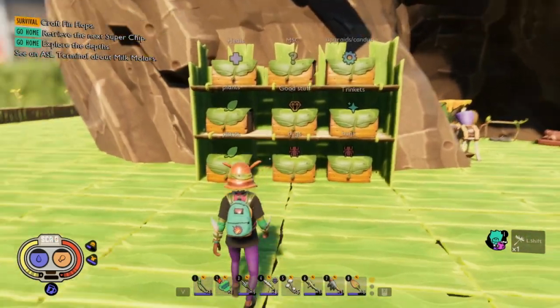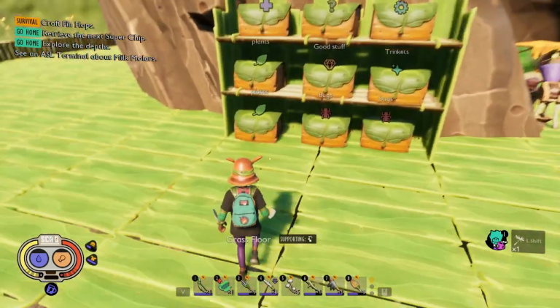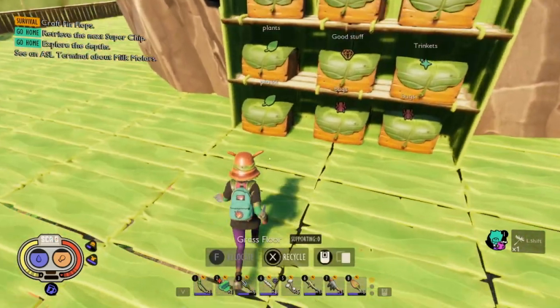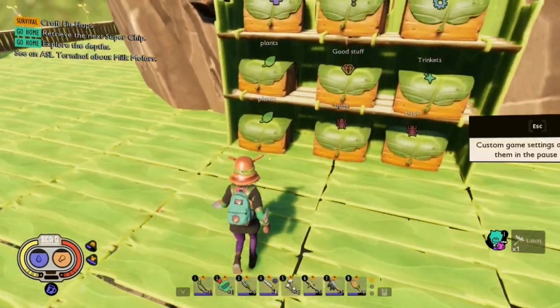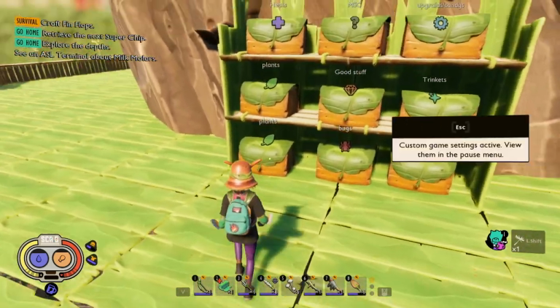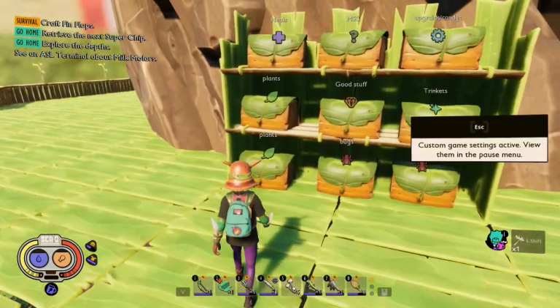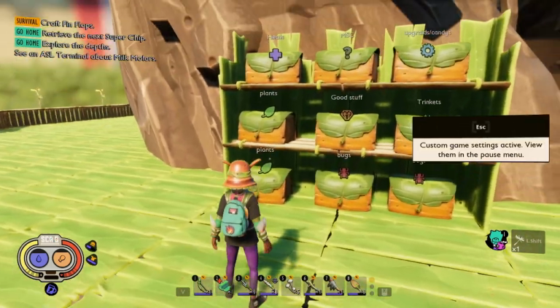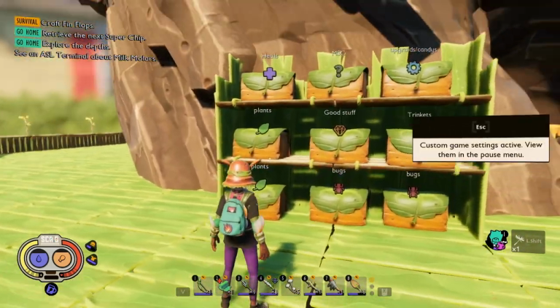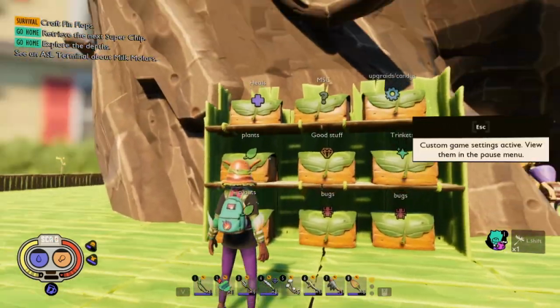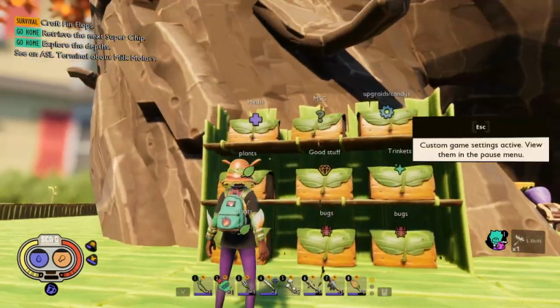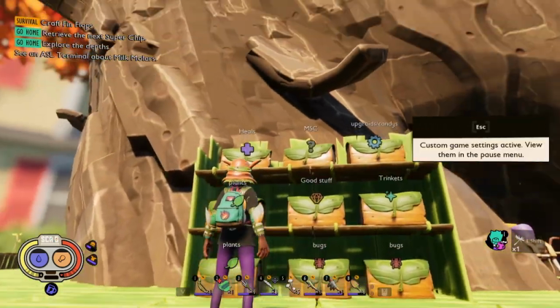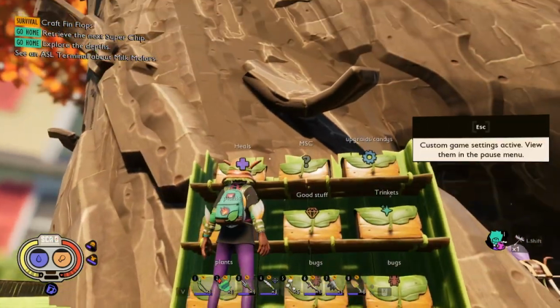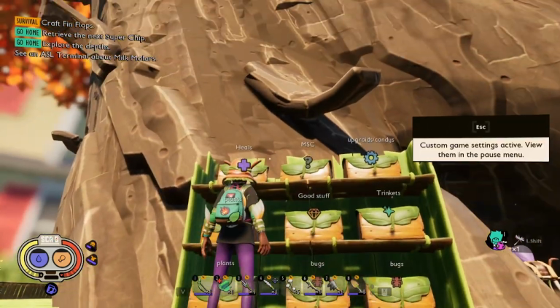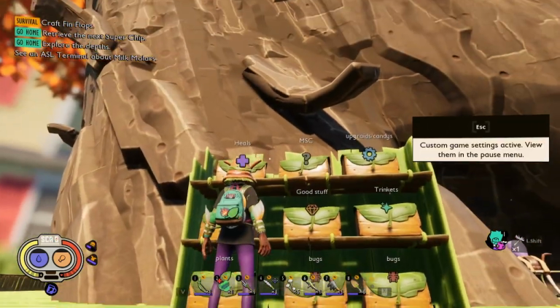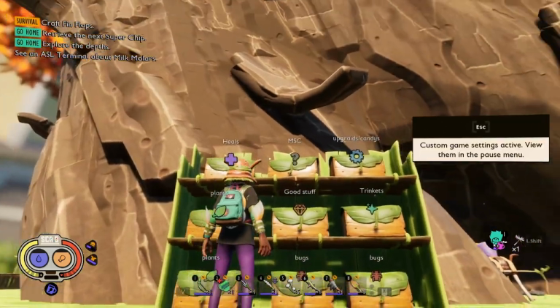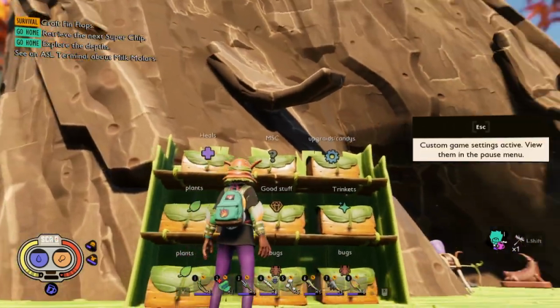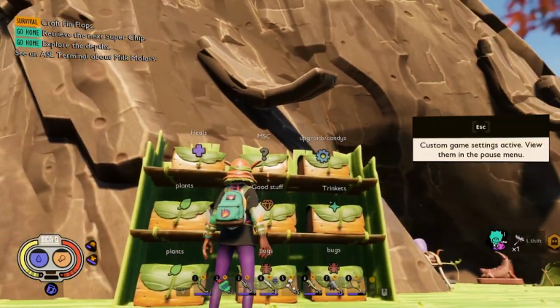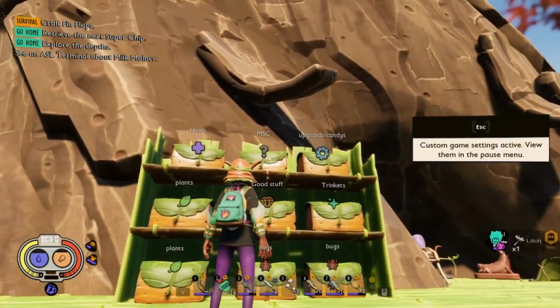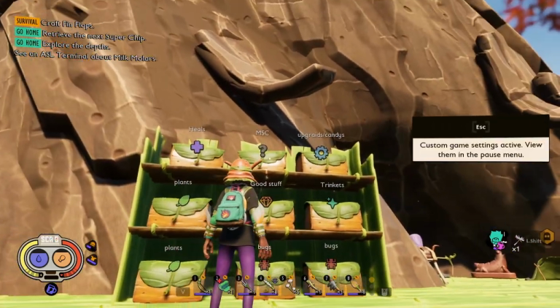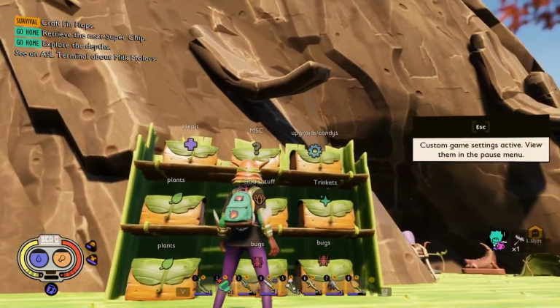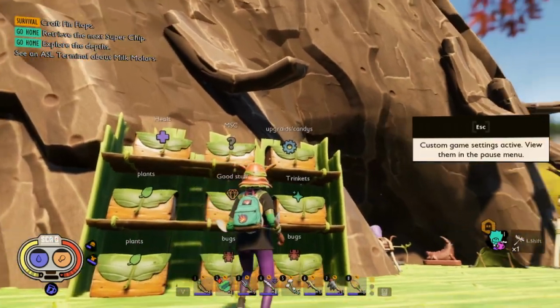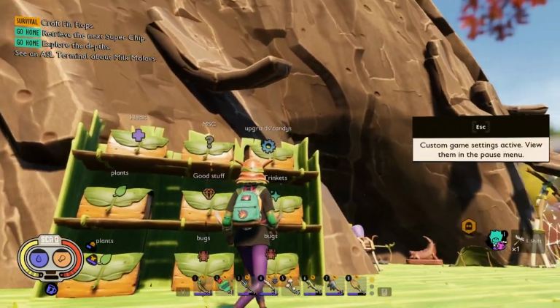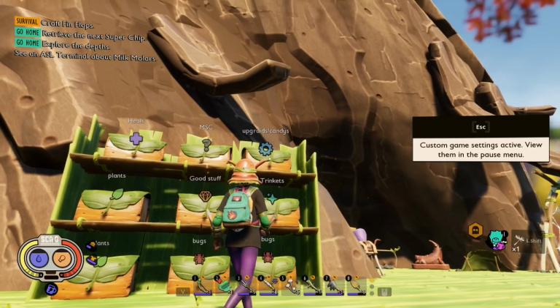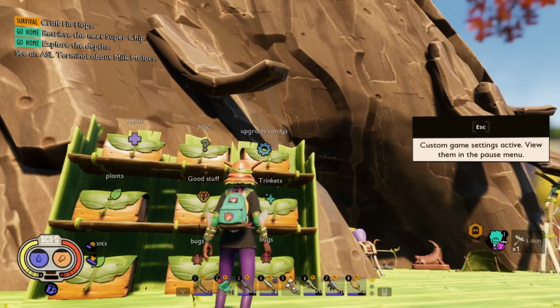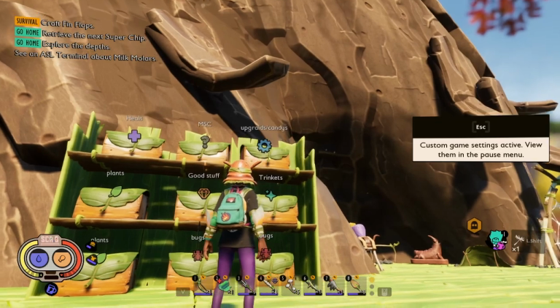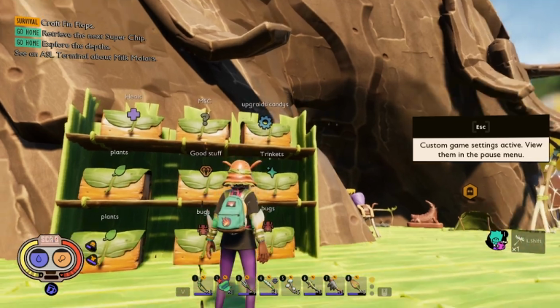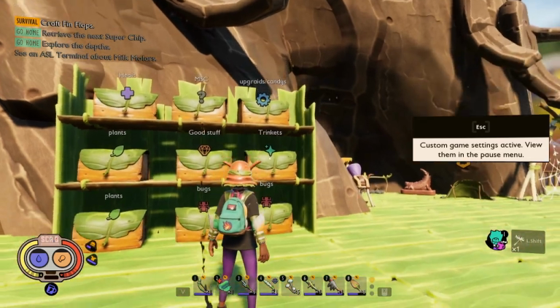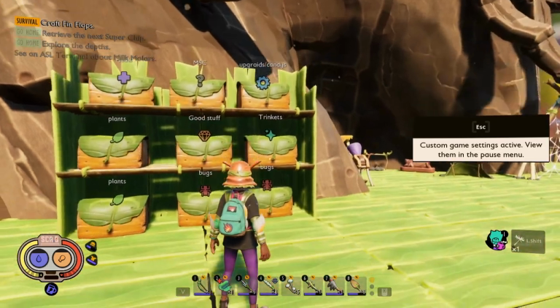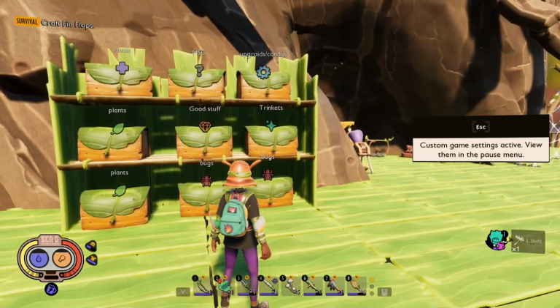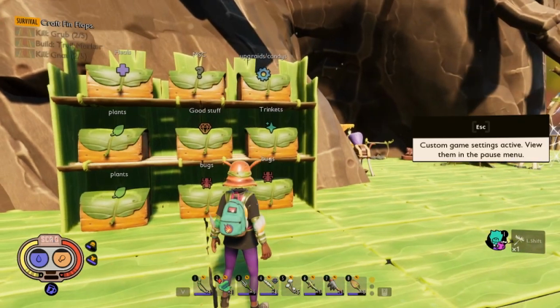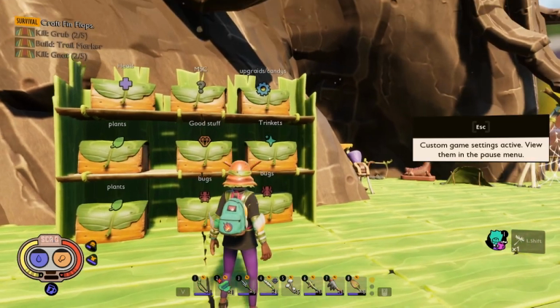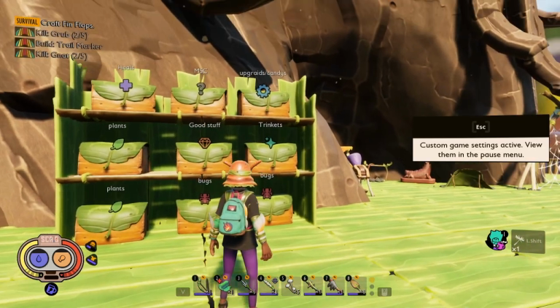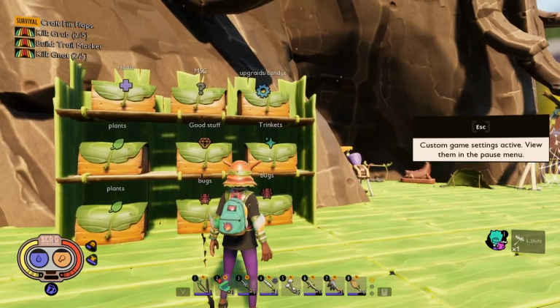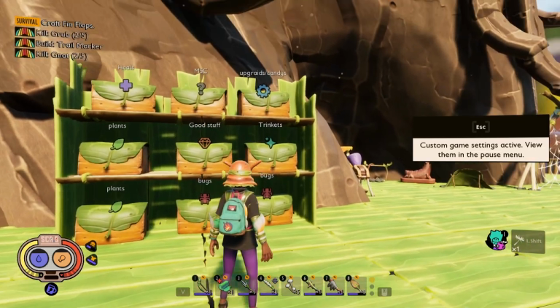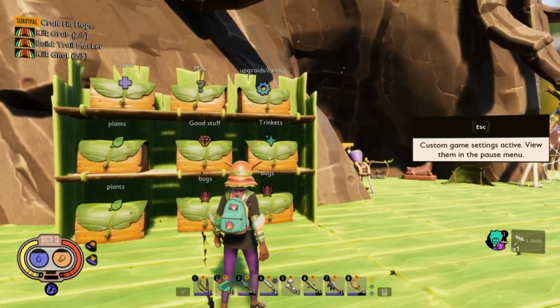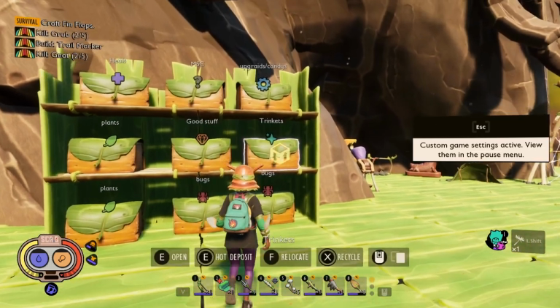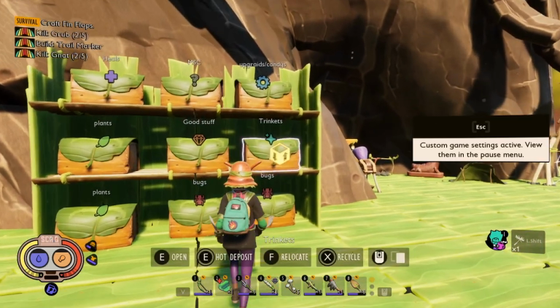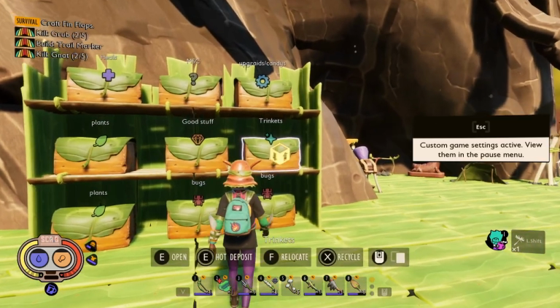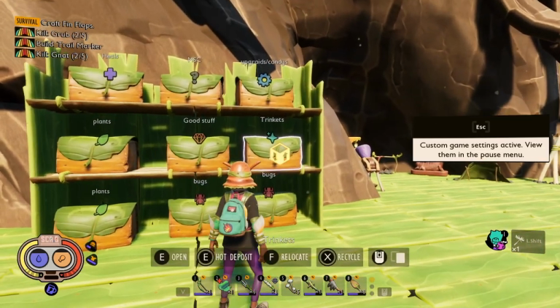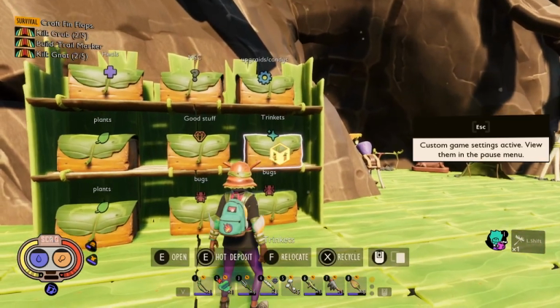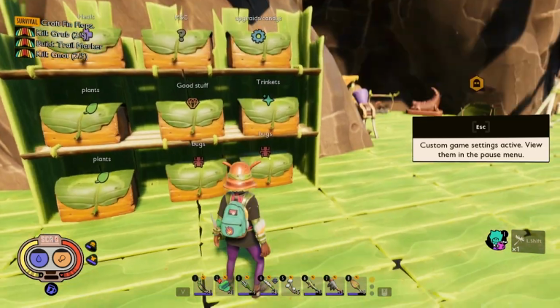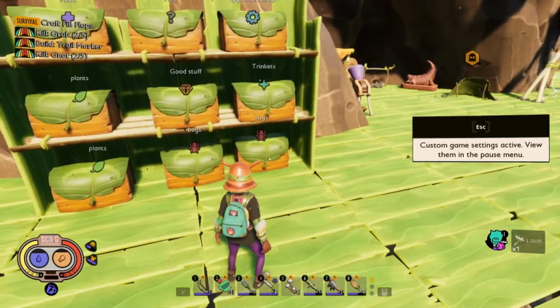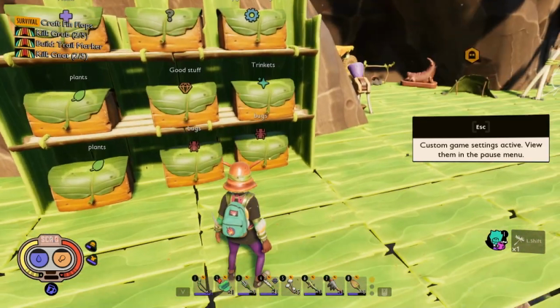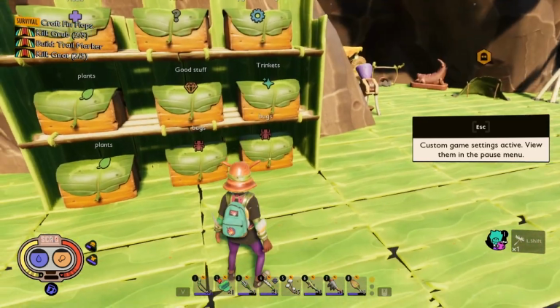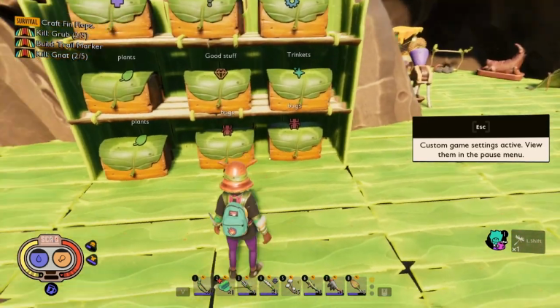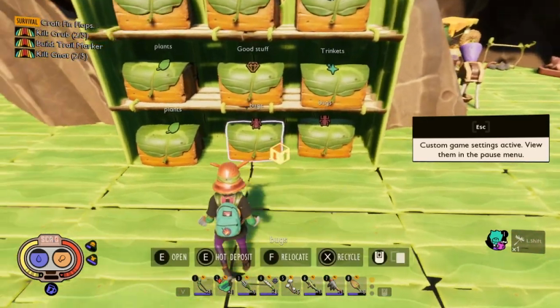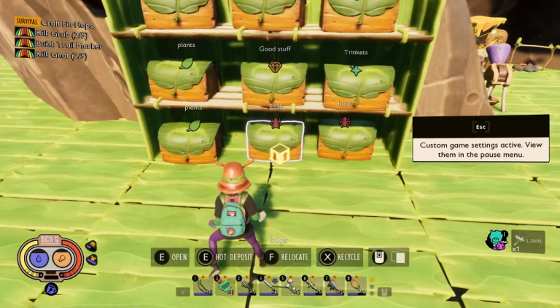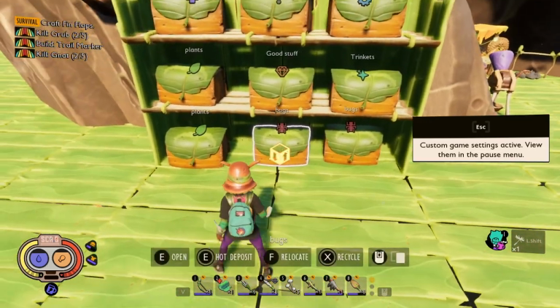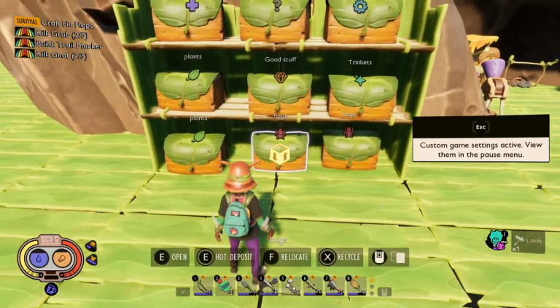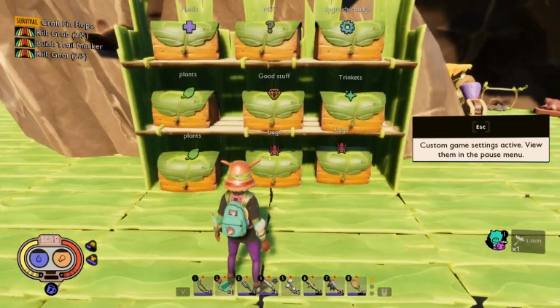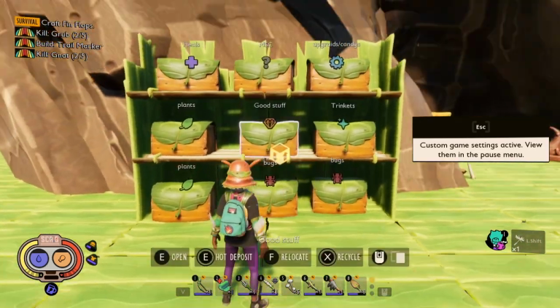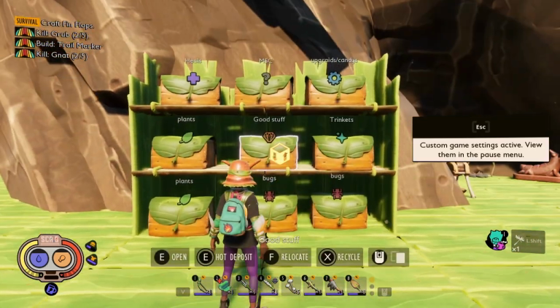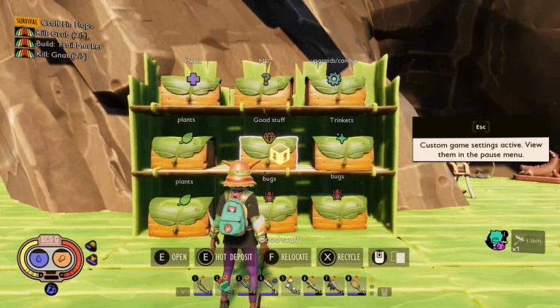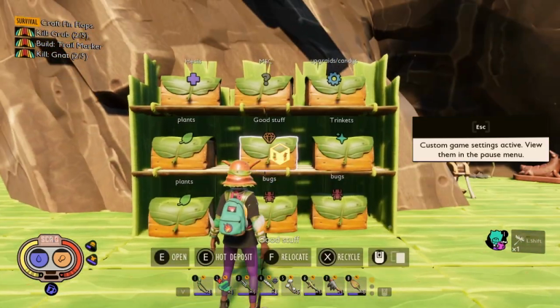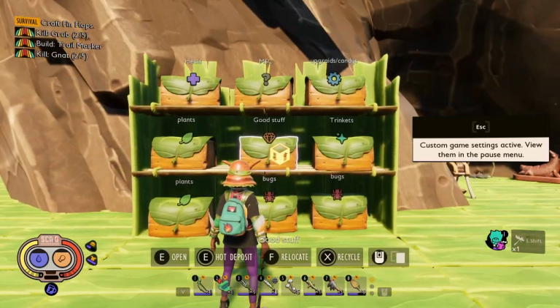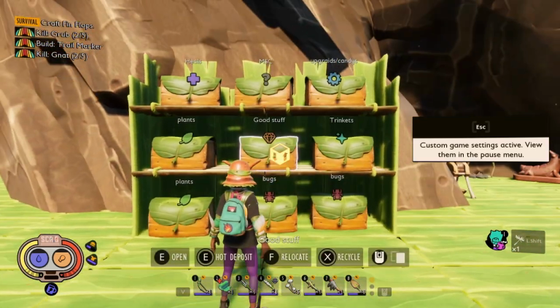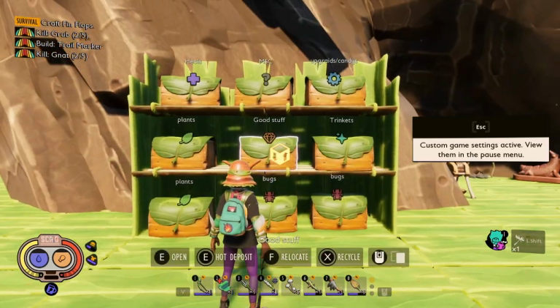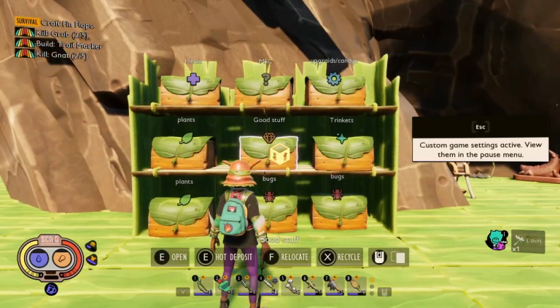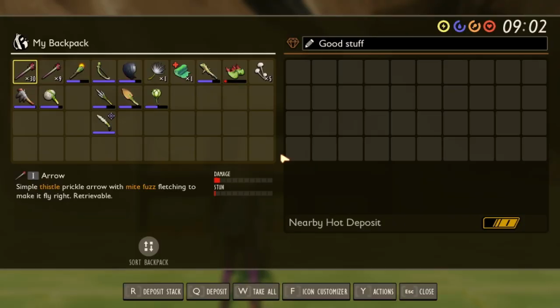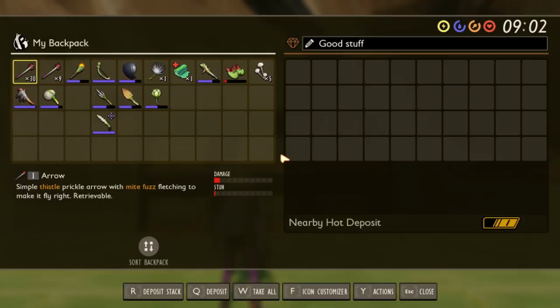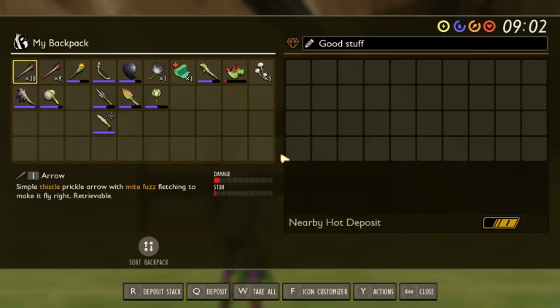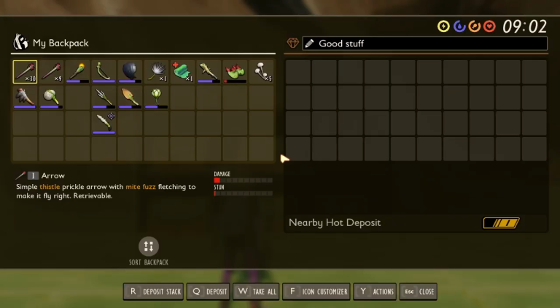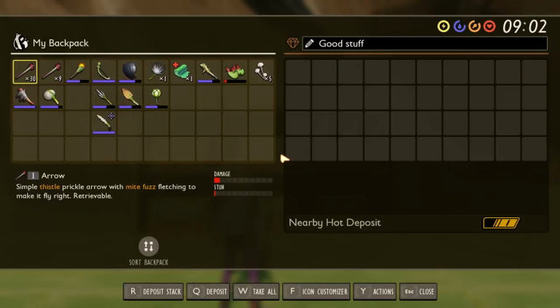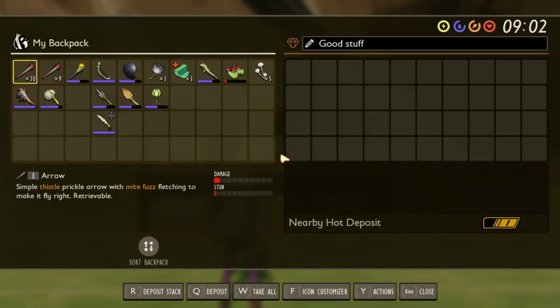We got plants, healing, miscellaneous, upgrades, trinkets, bug stuff, and good stuff.